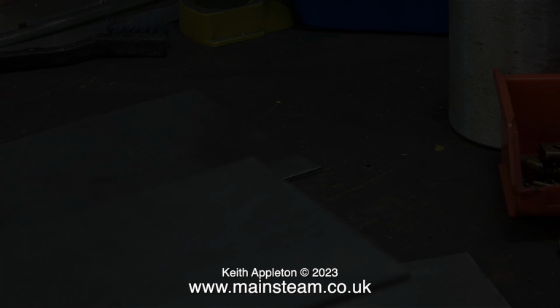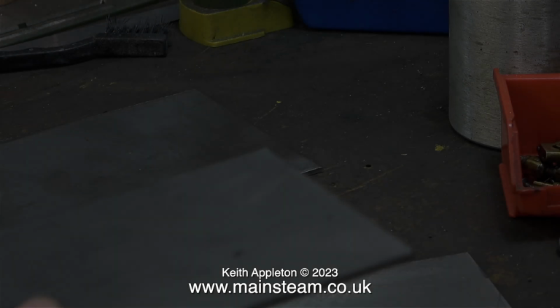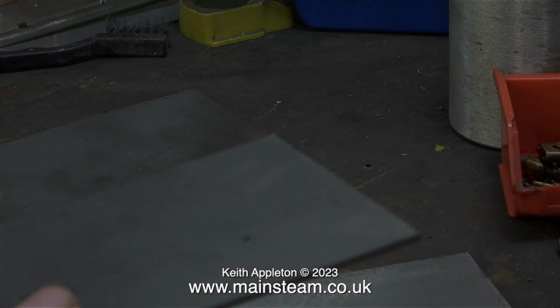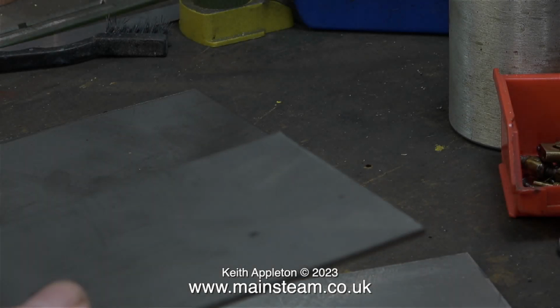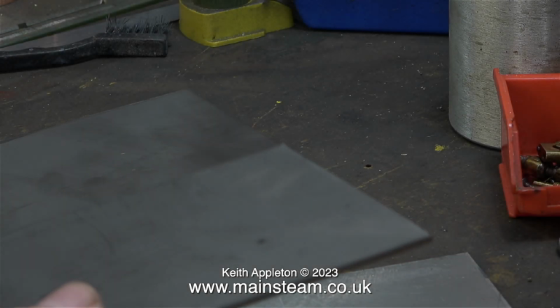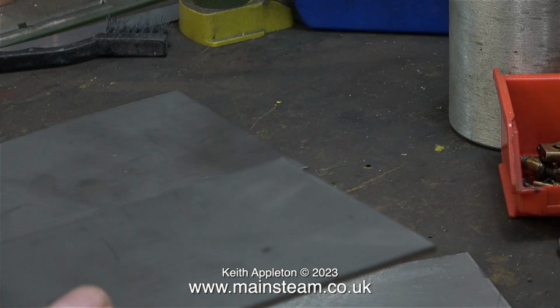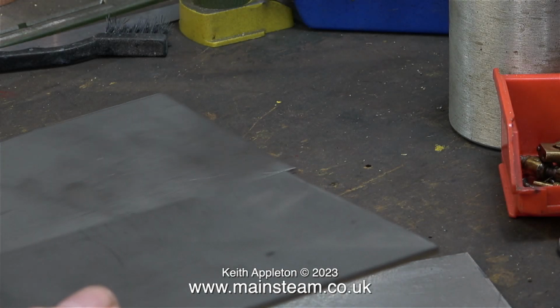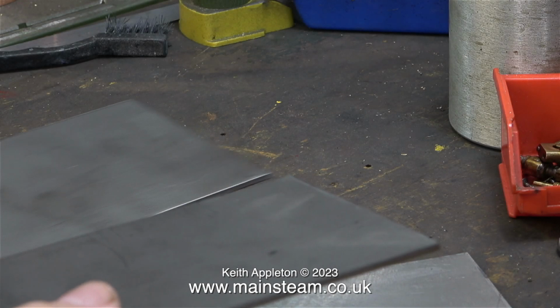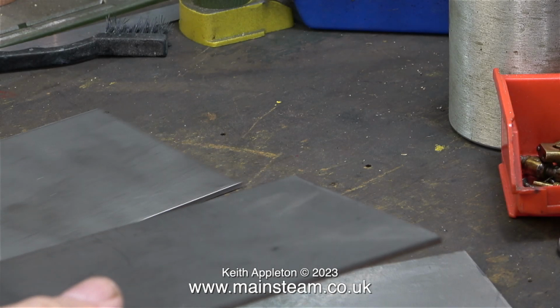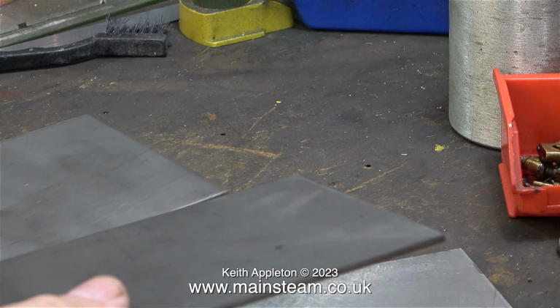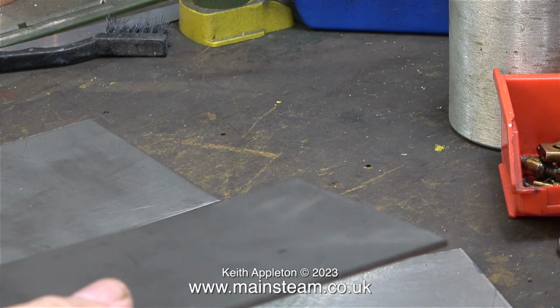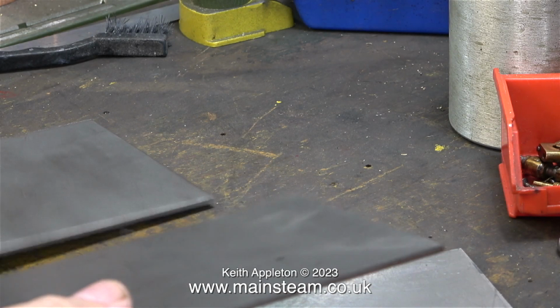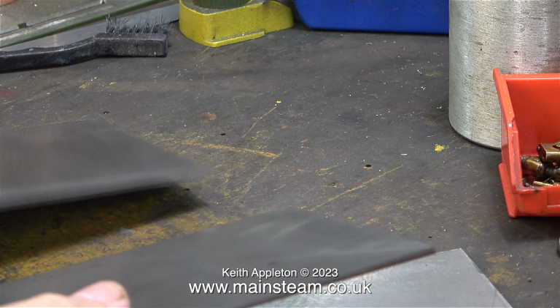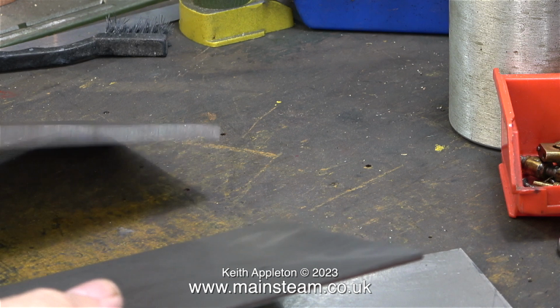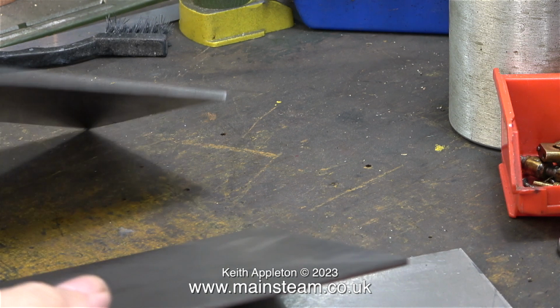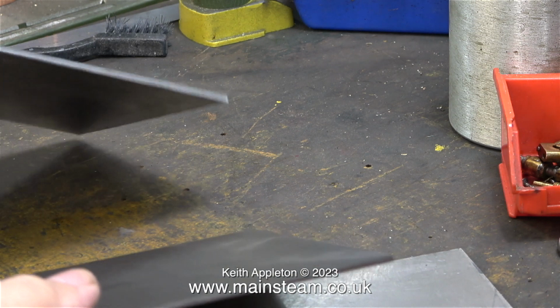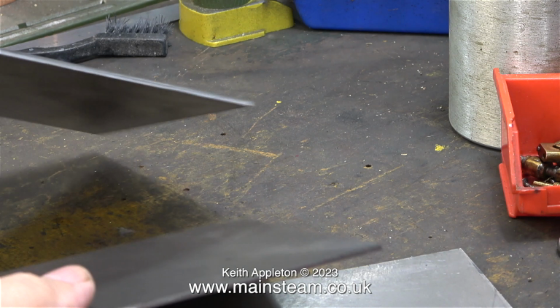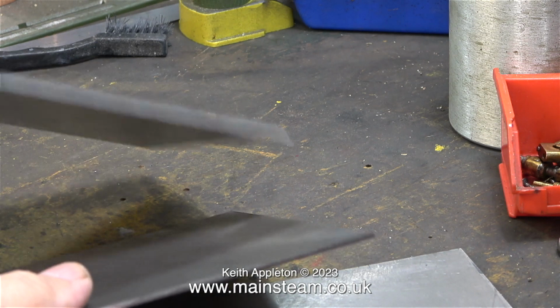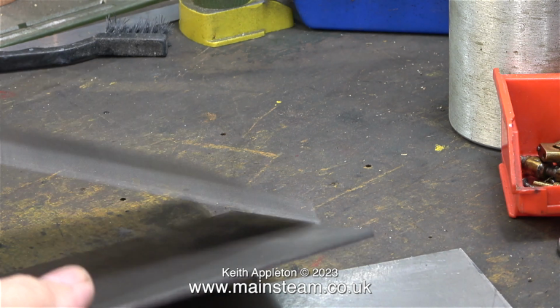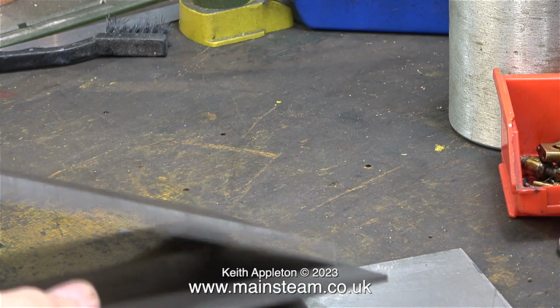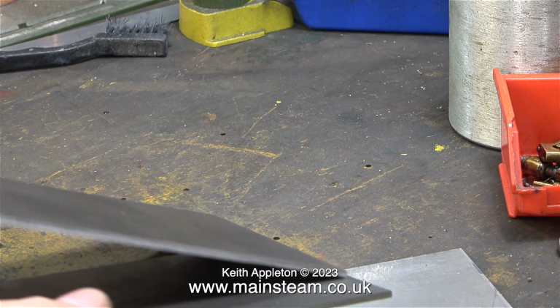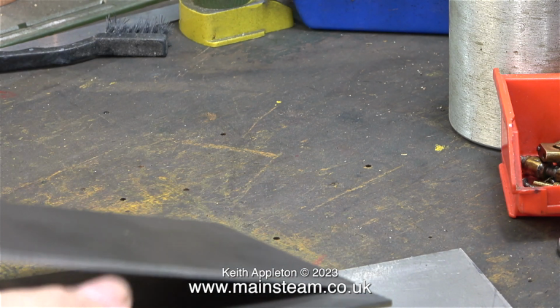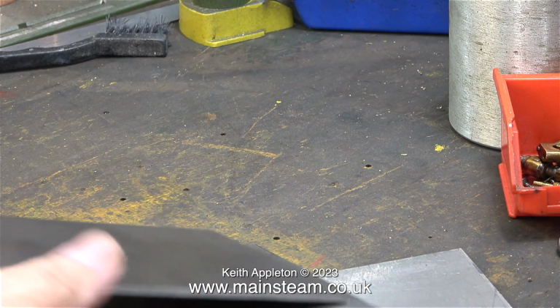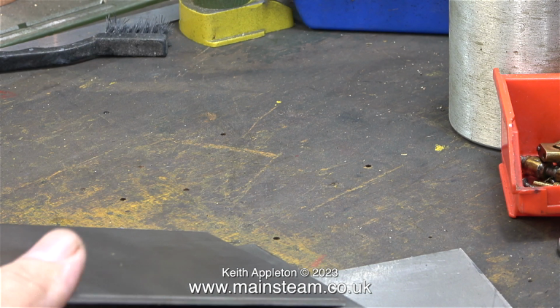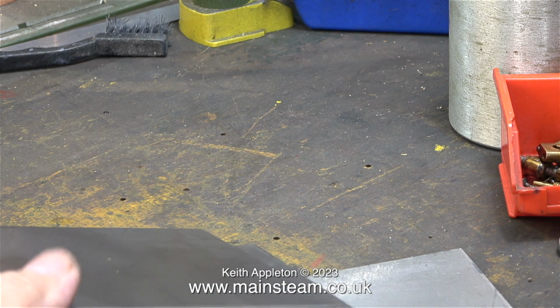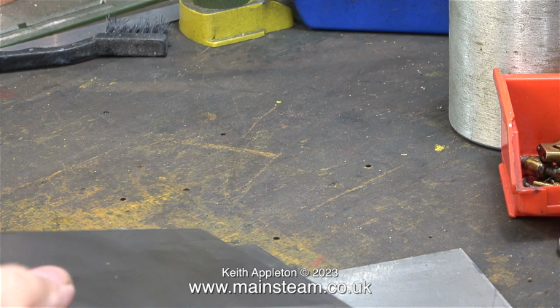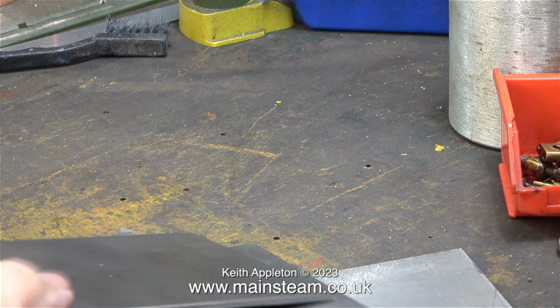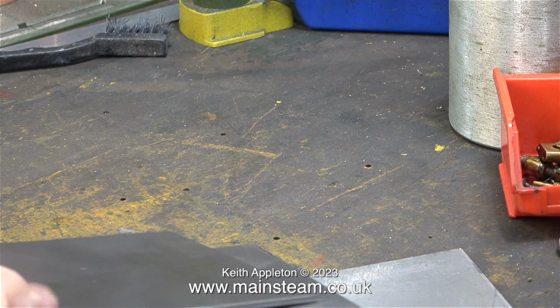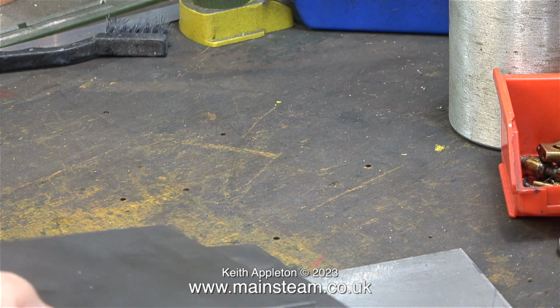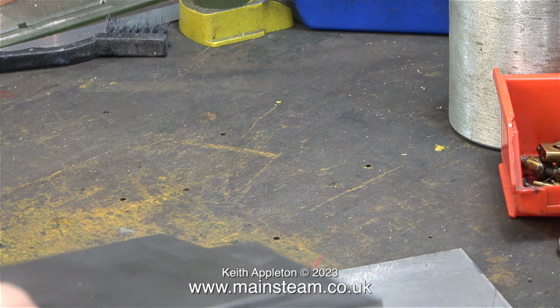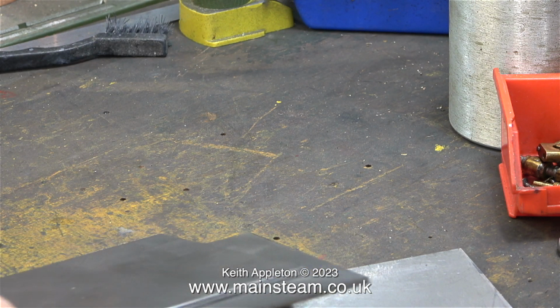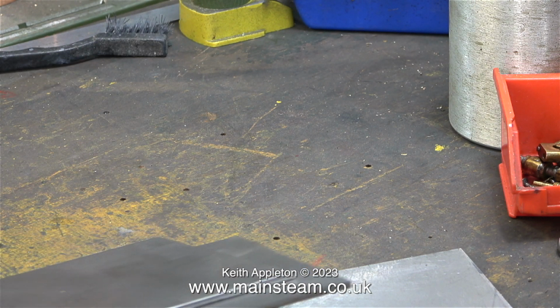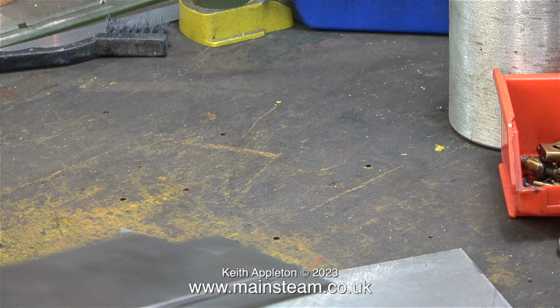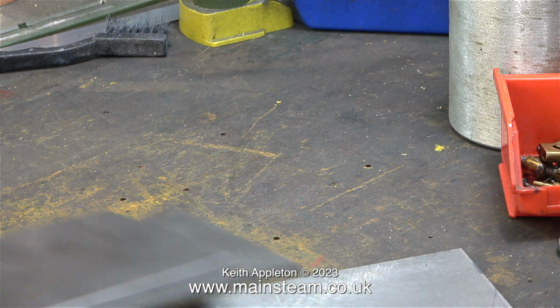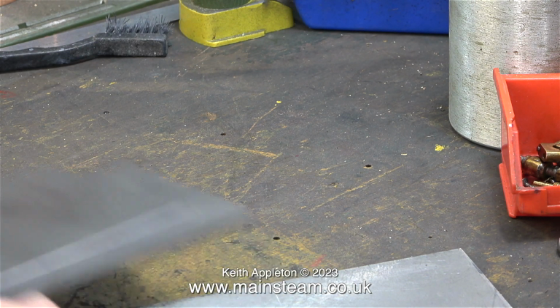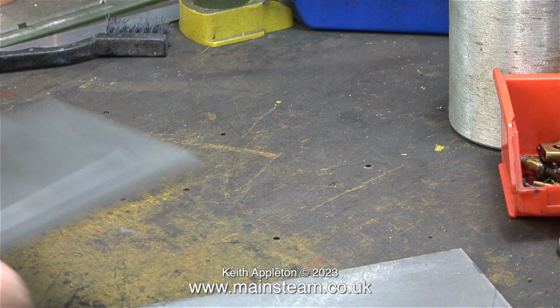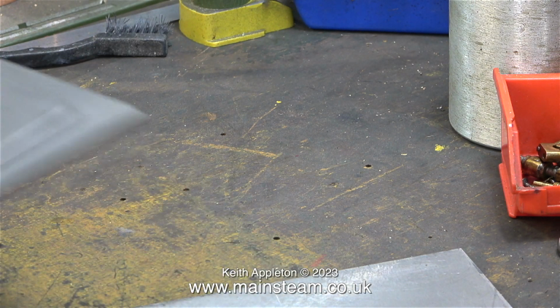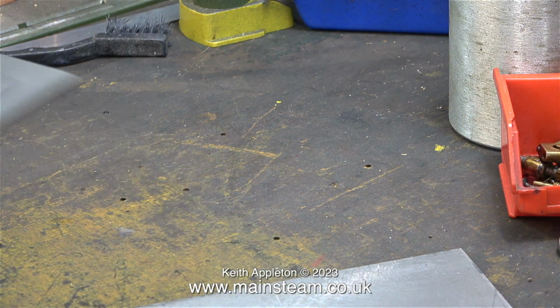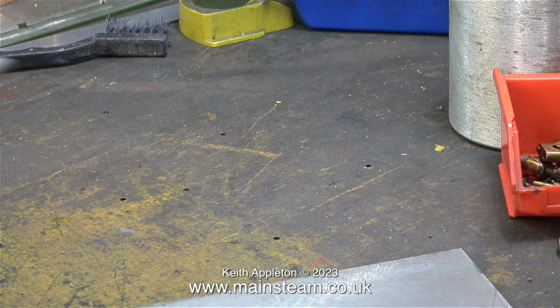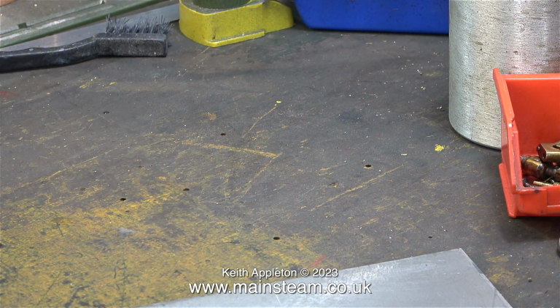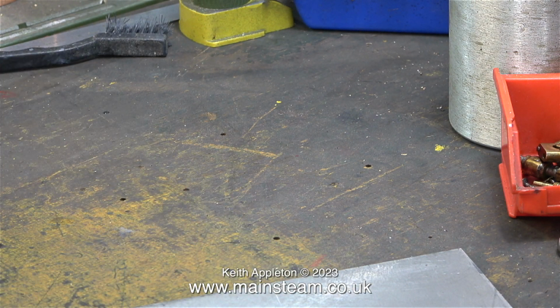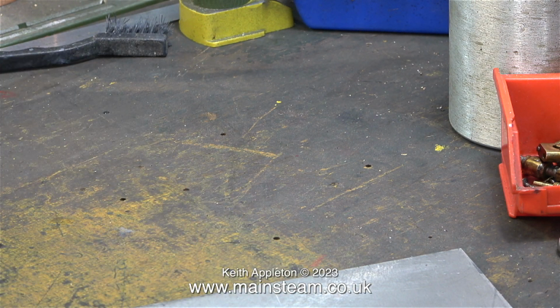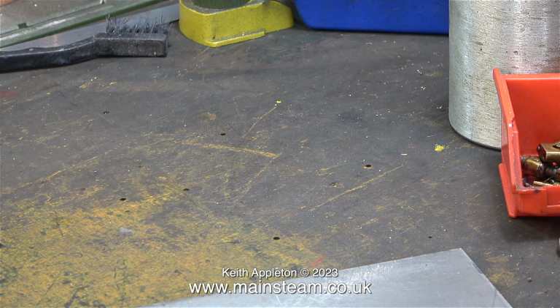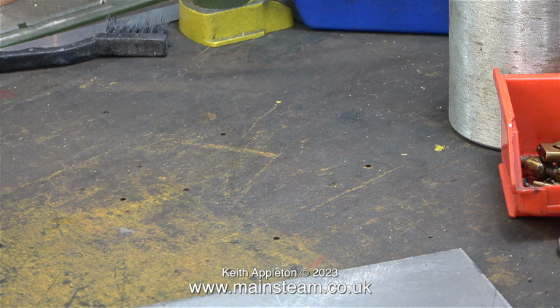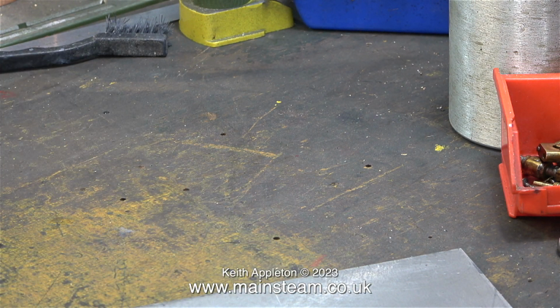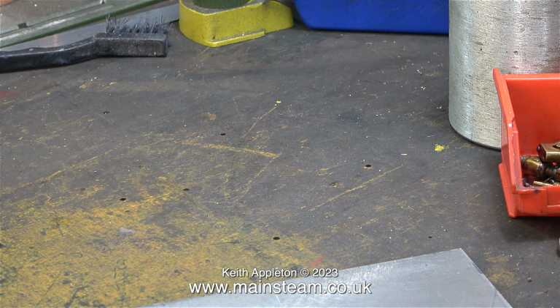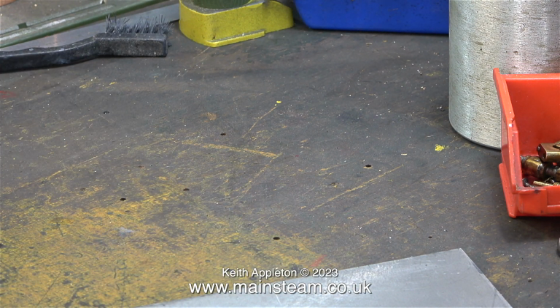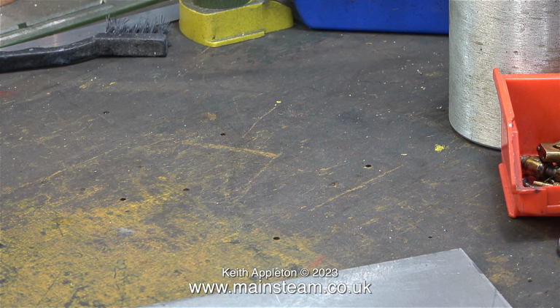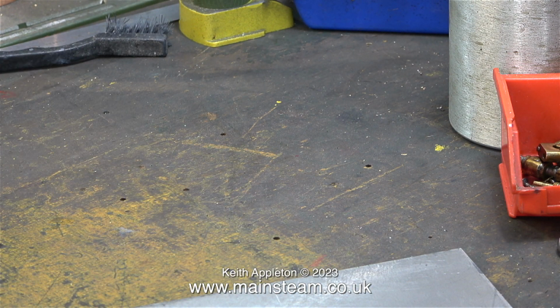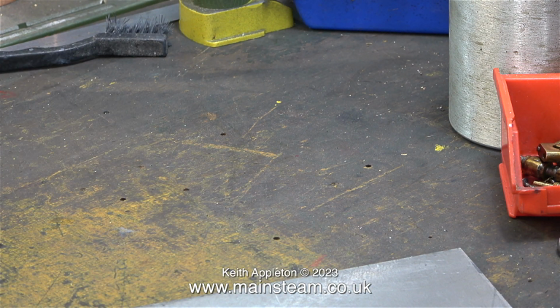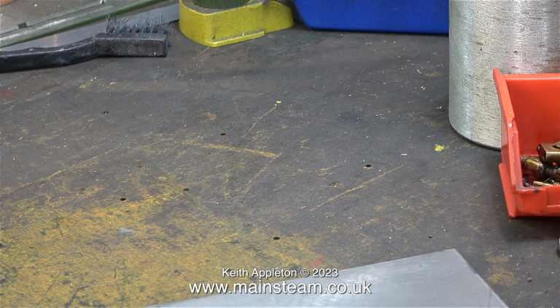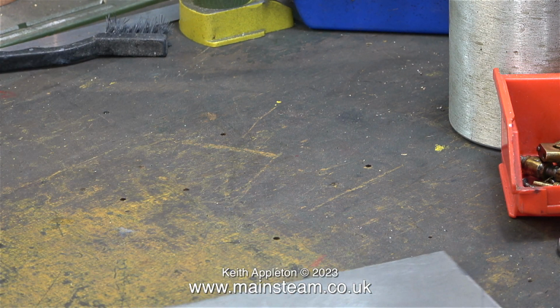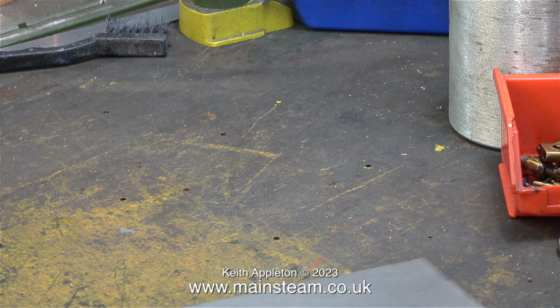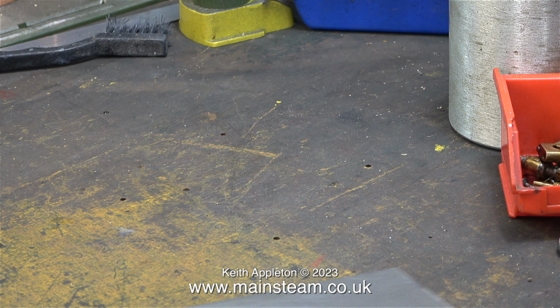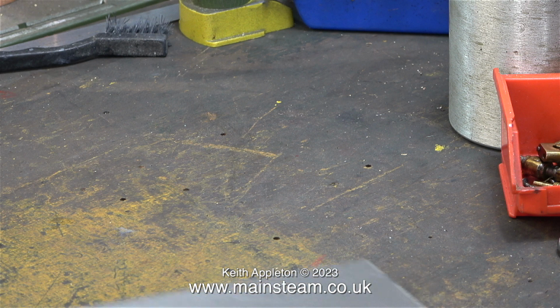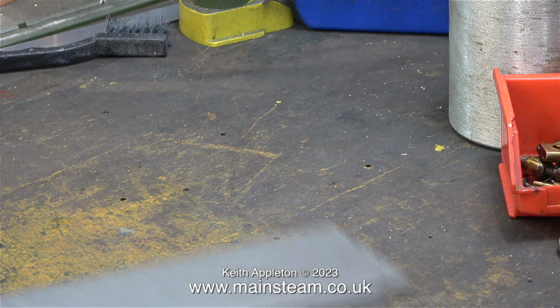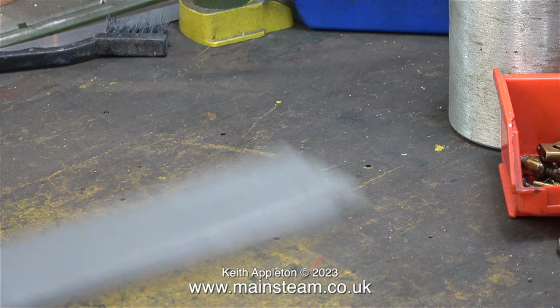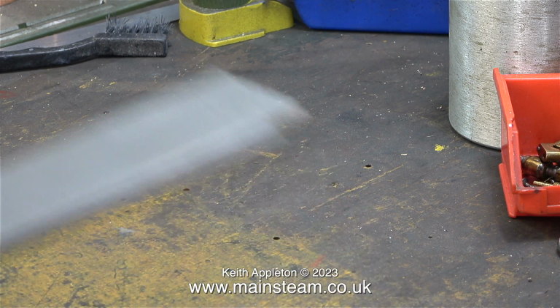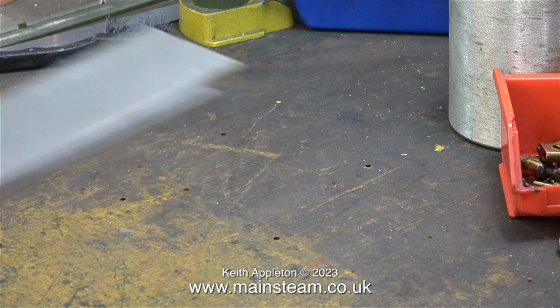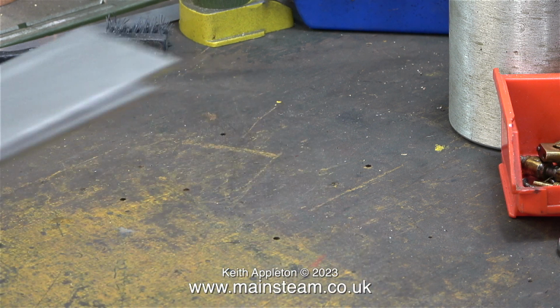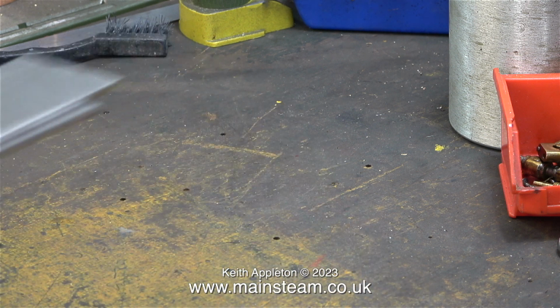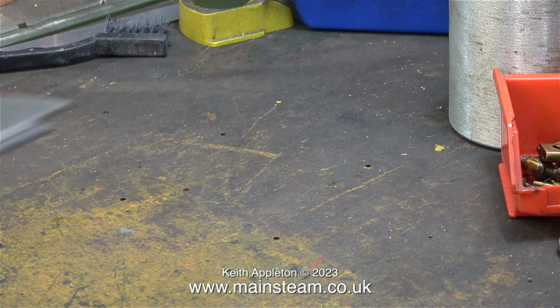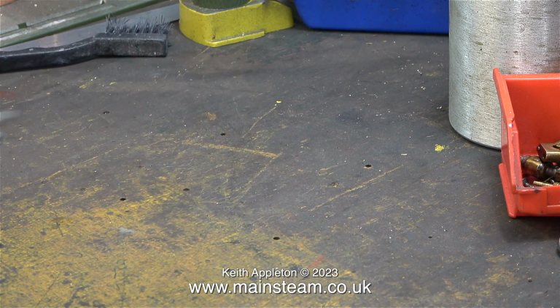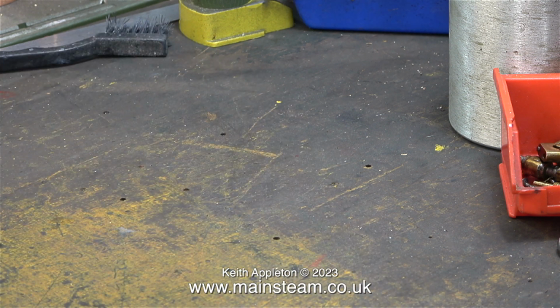I ordered 4 pieces of 3mm thick steel sheet from Black Gates. I'm going to put the other two on one side because they're for another job.